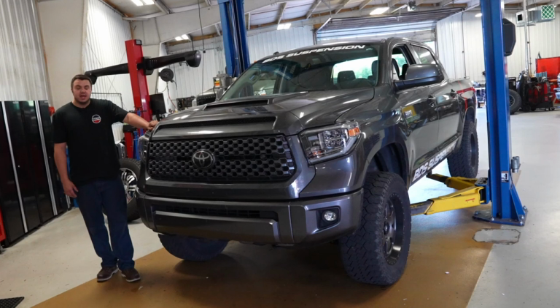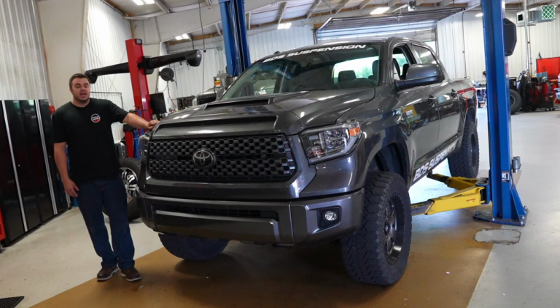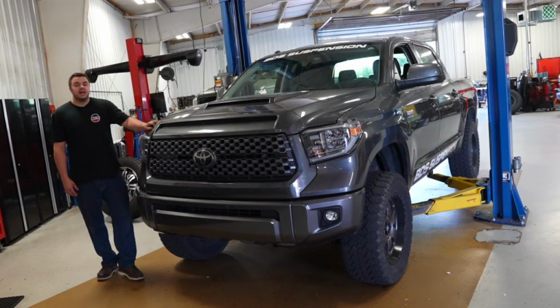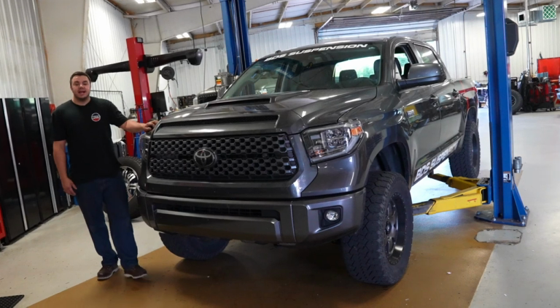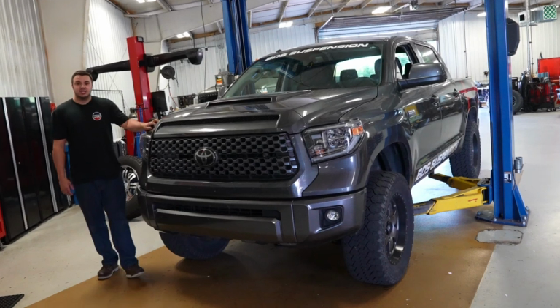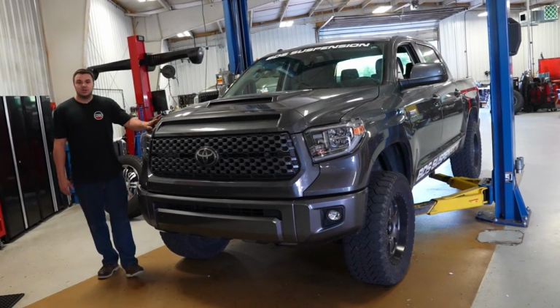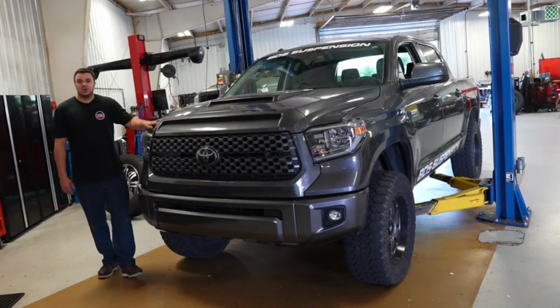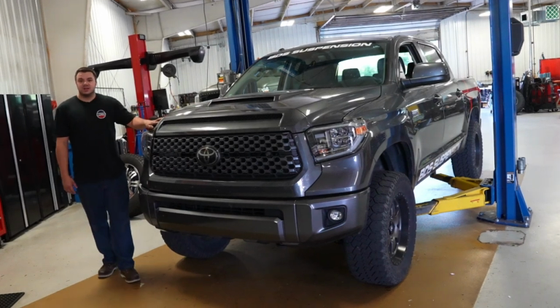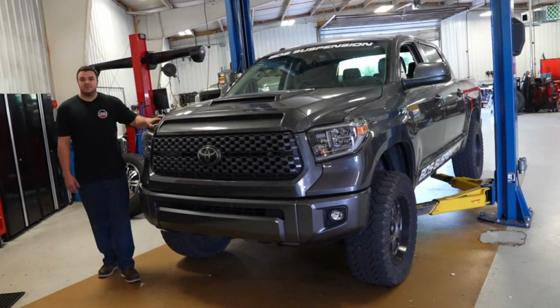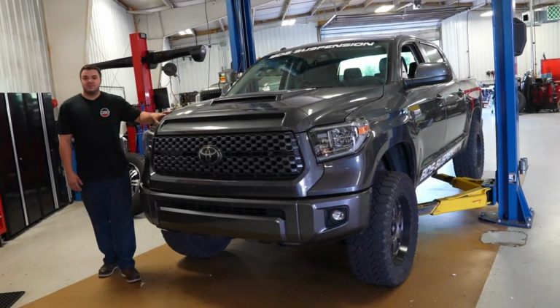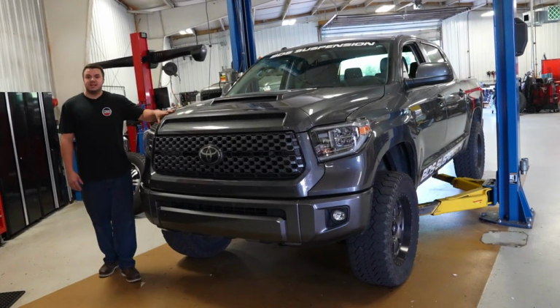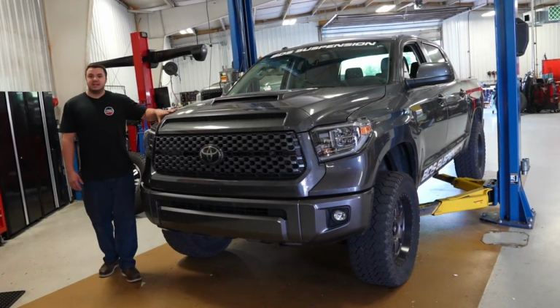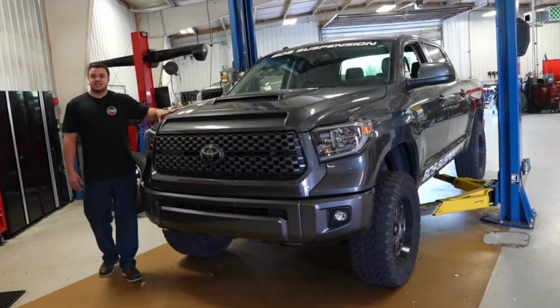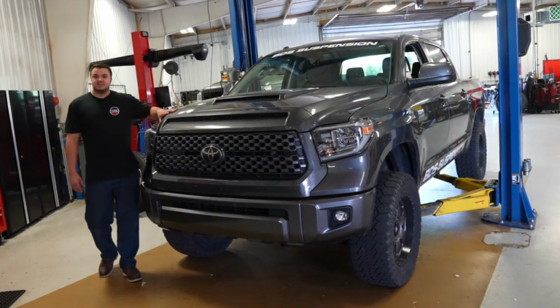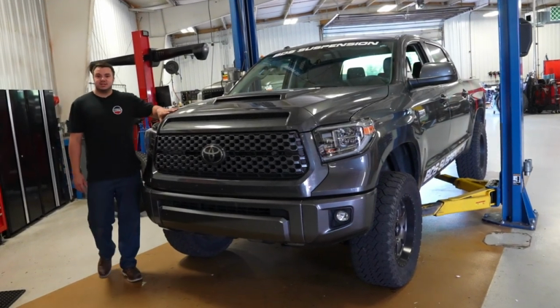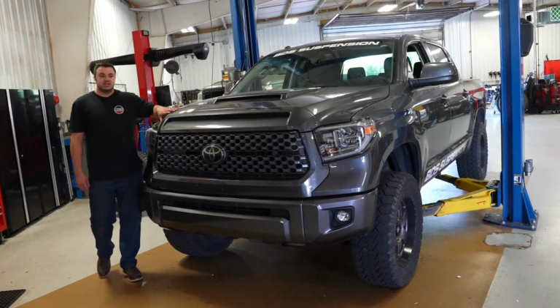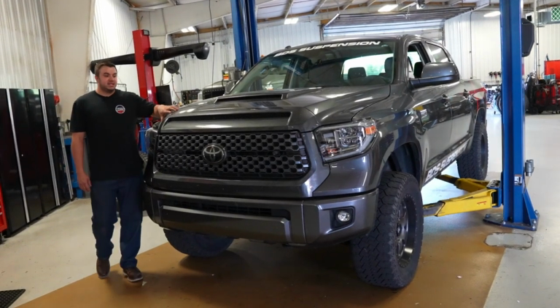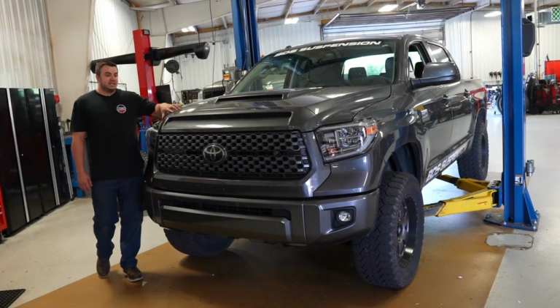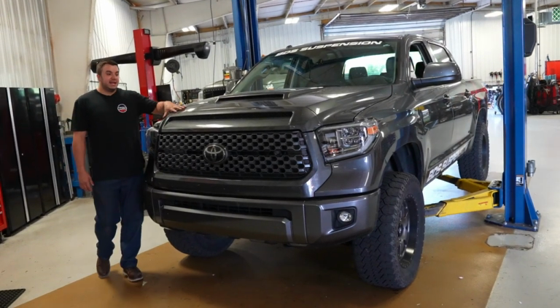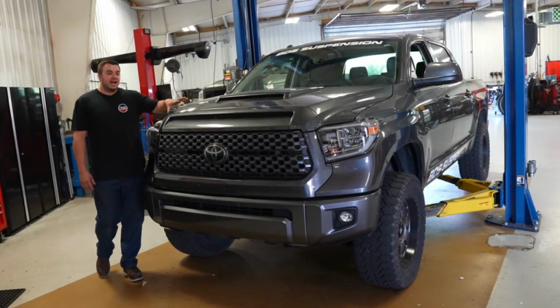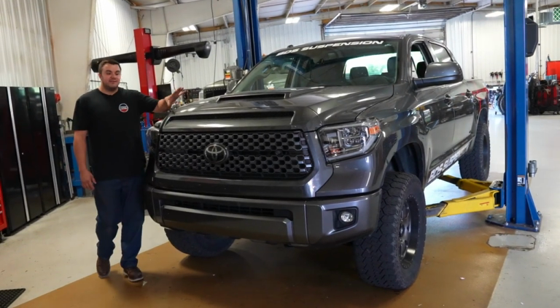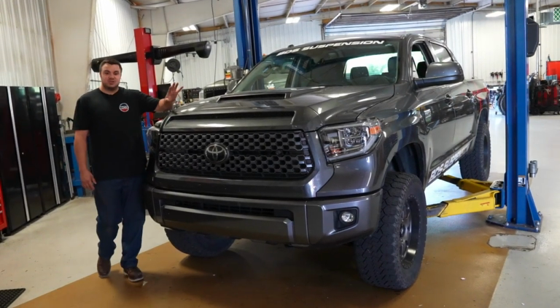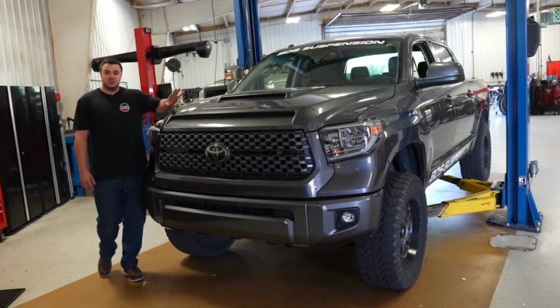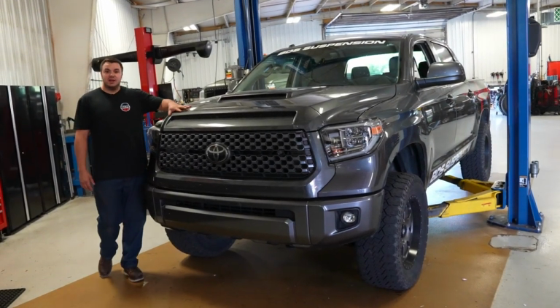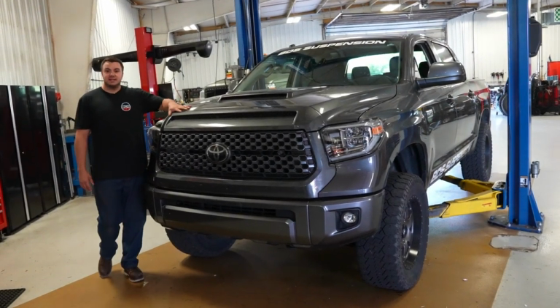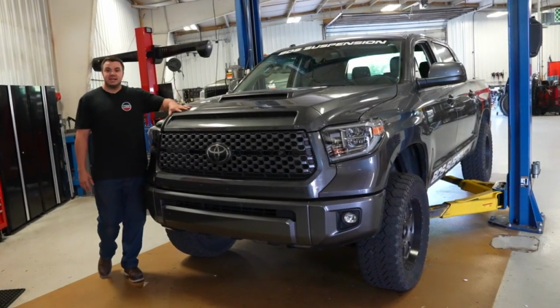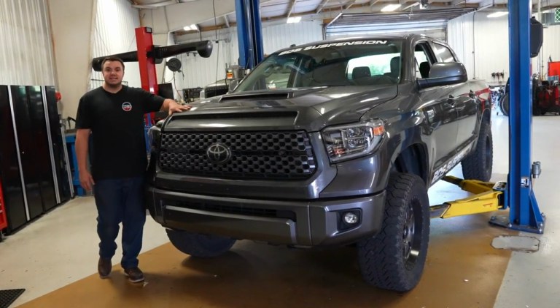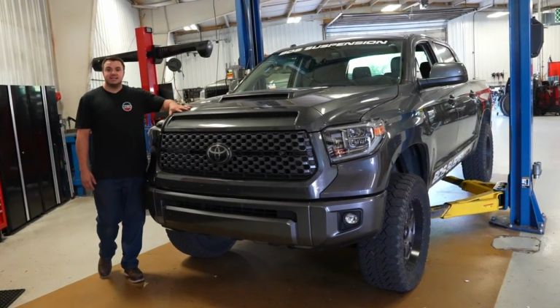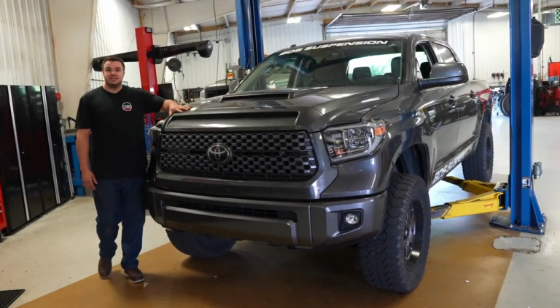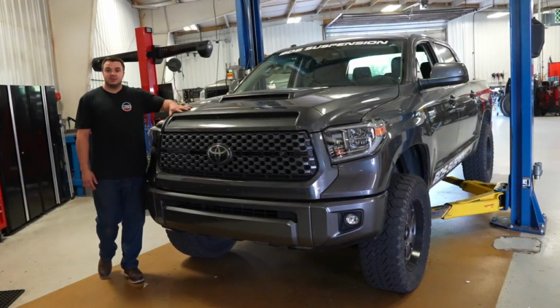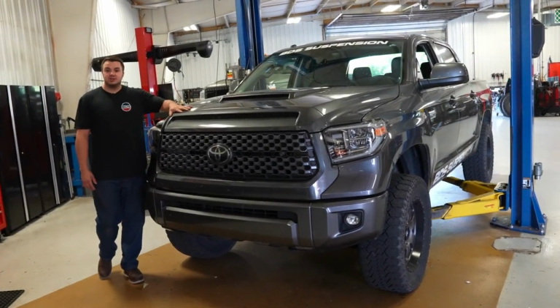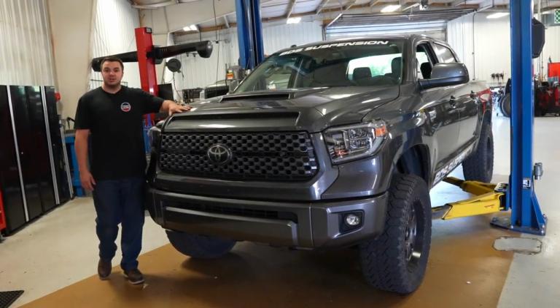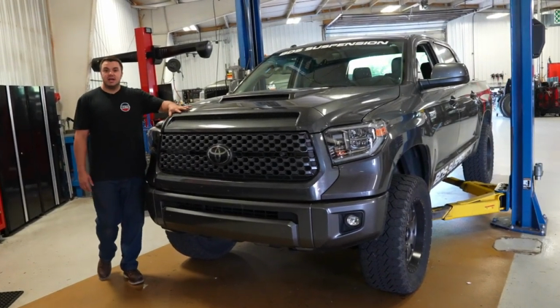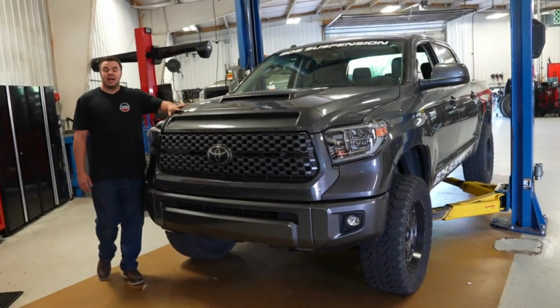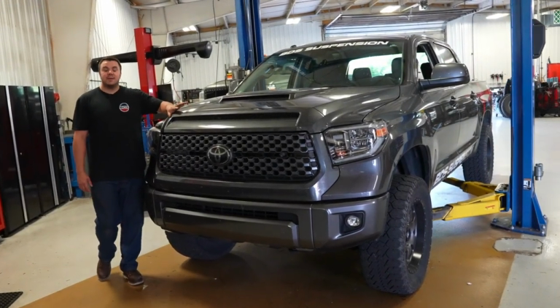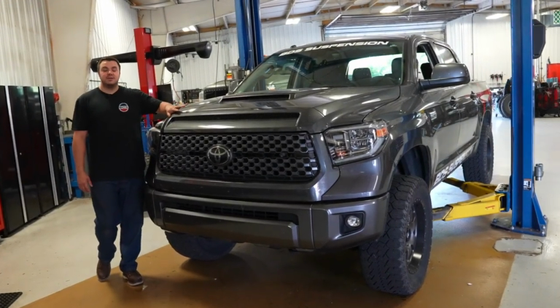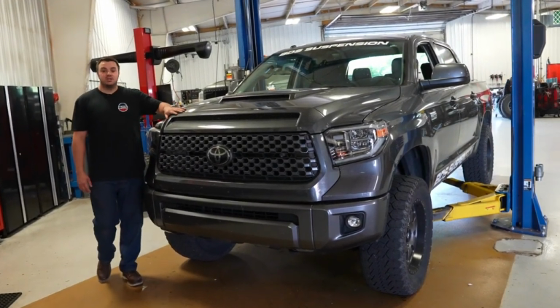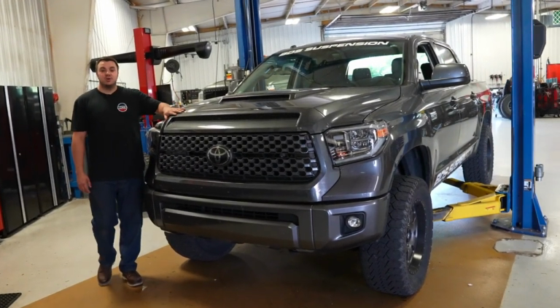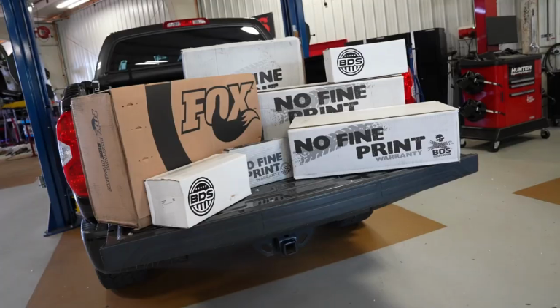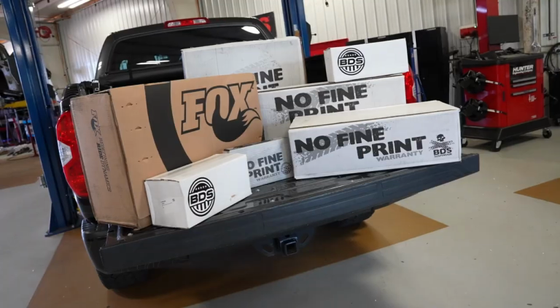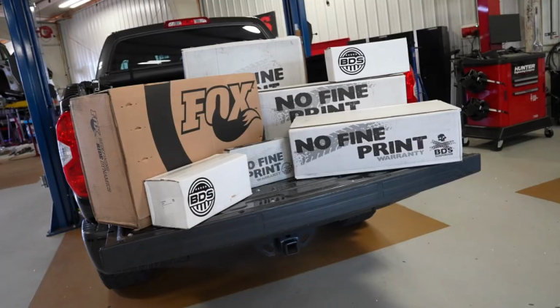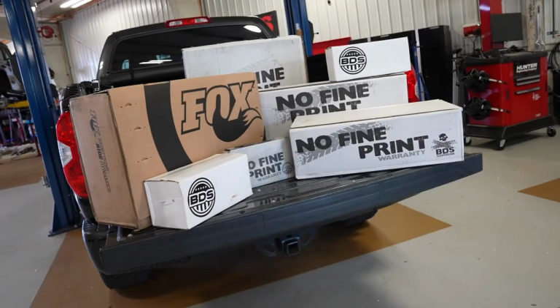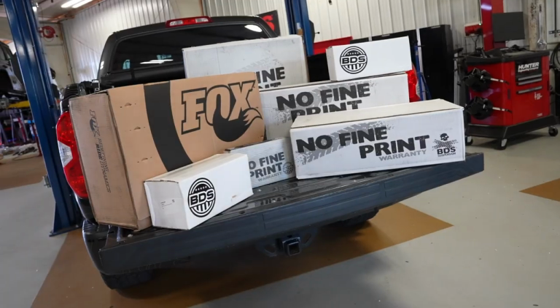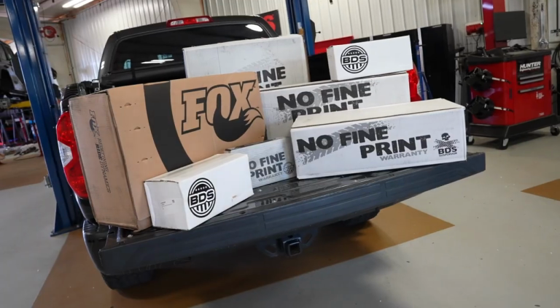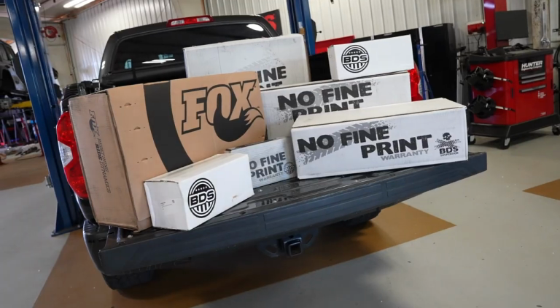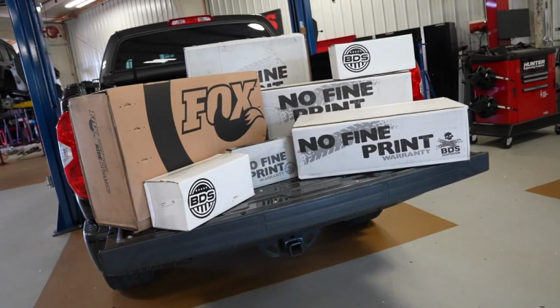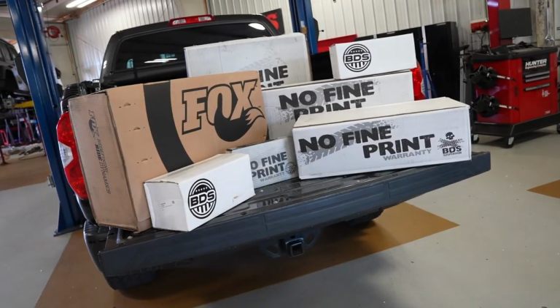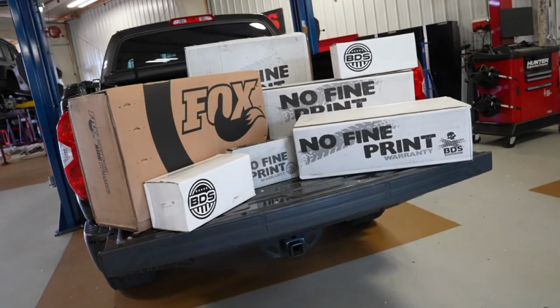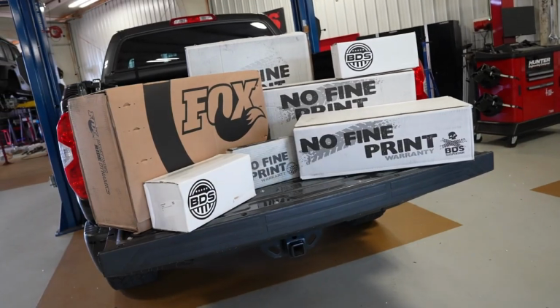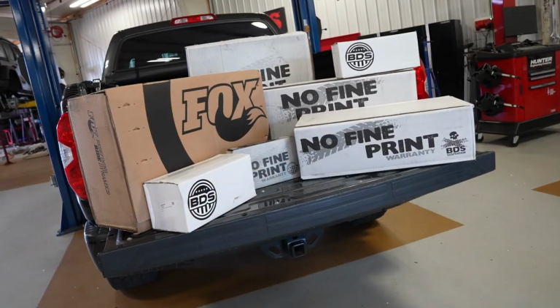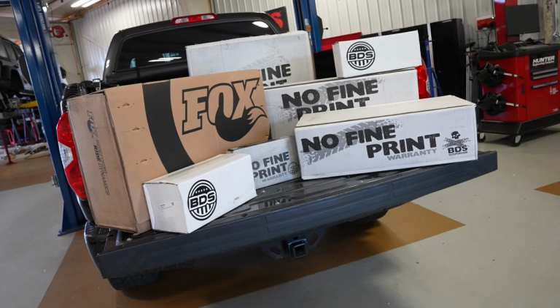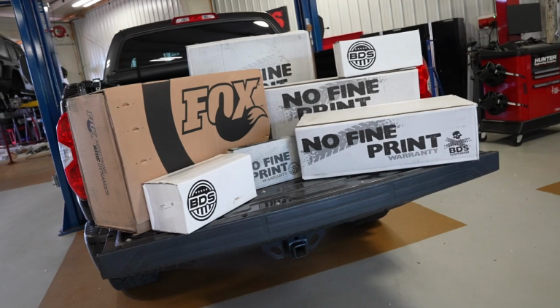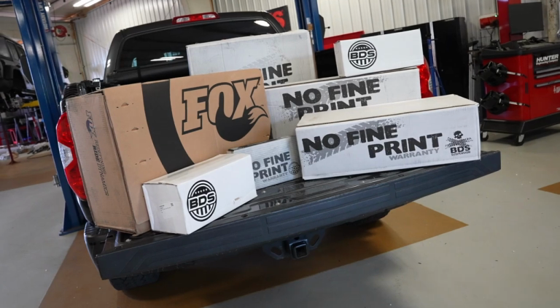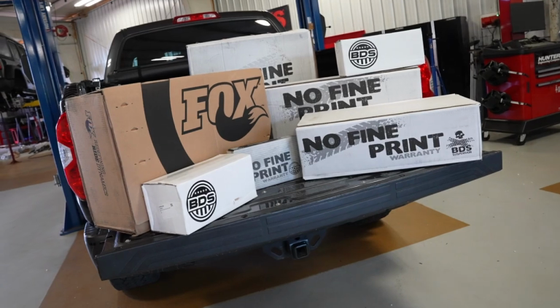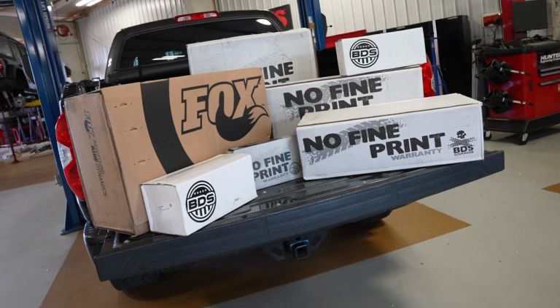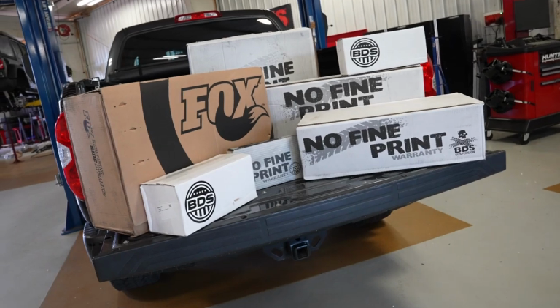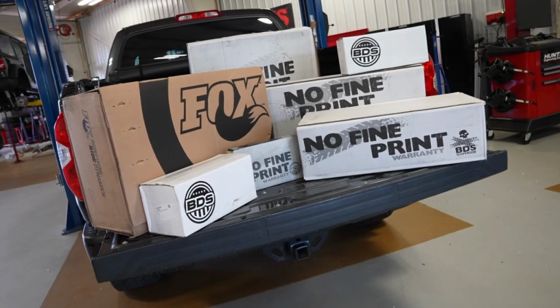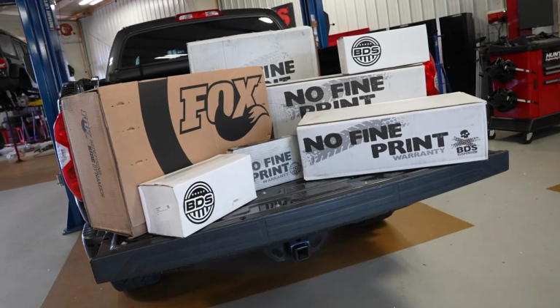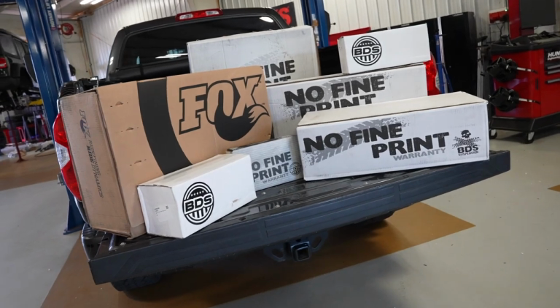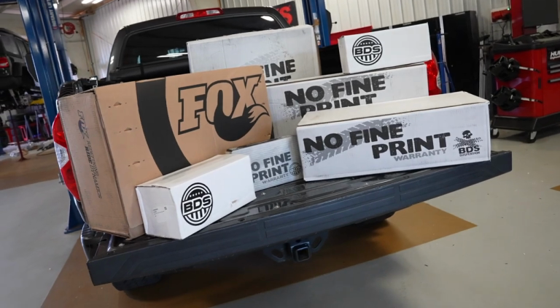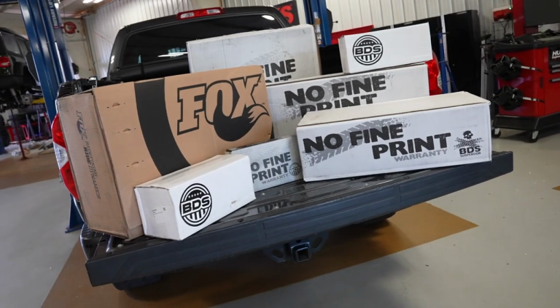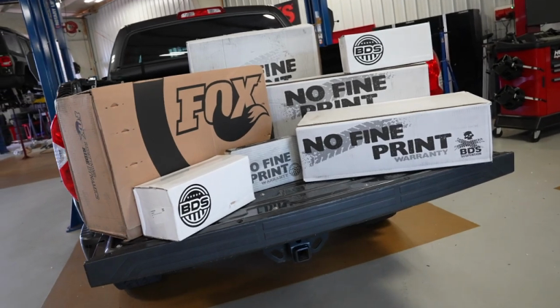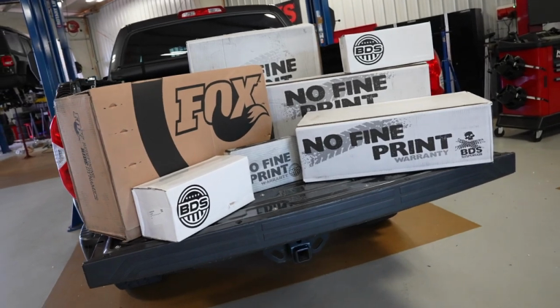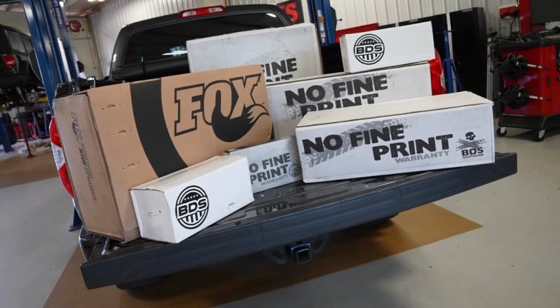Hey guys, Jordan here from BDS Suspension, and today I have a 2018 Tundra. I'm going to be showing you how to install our 7-inch coilover suspension system.